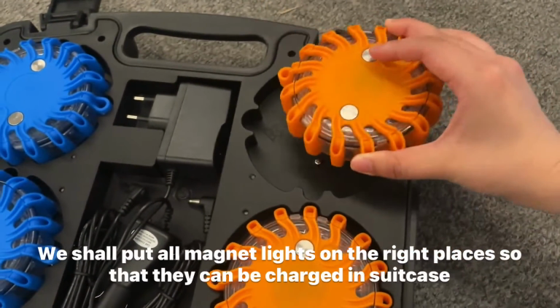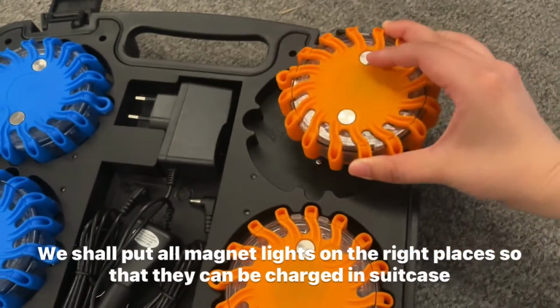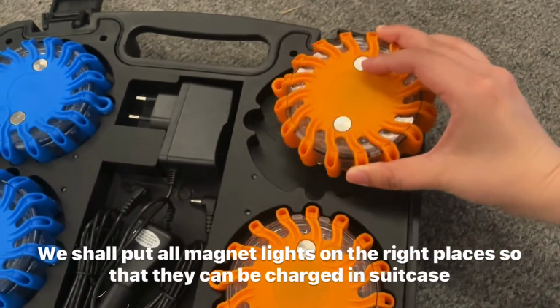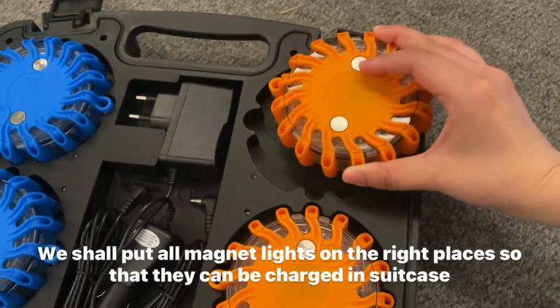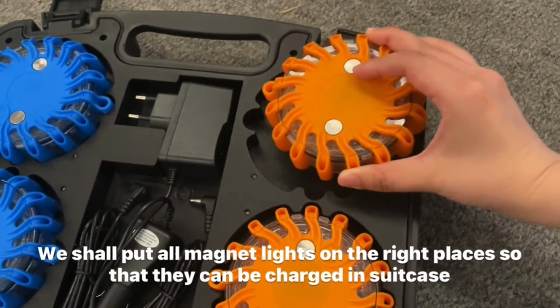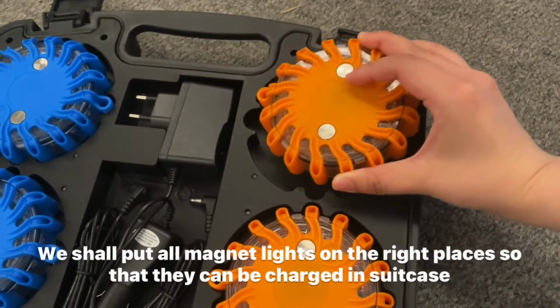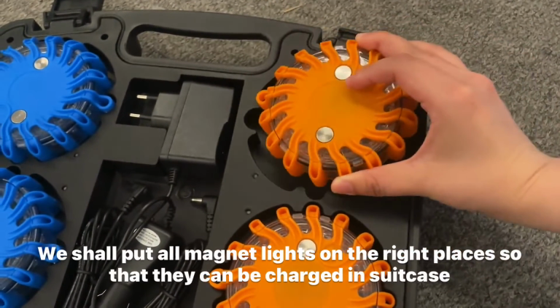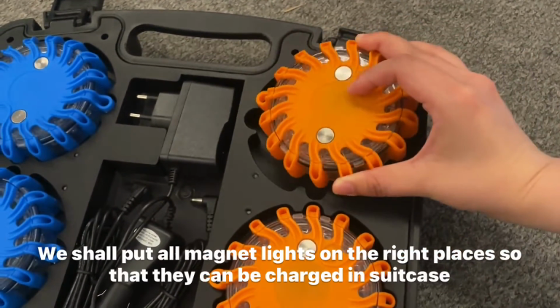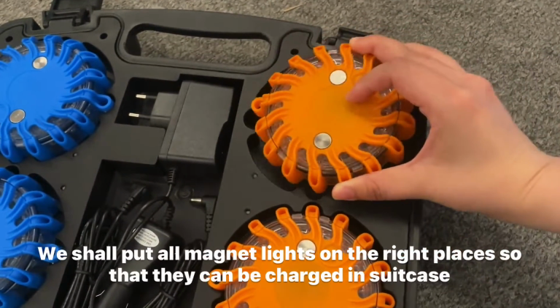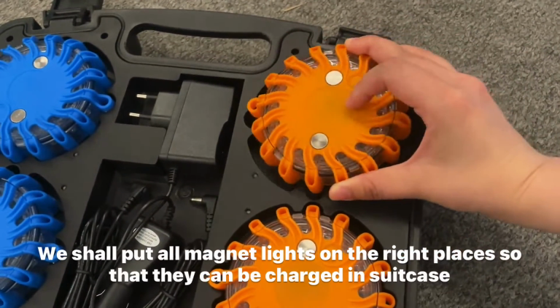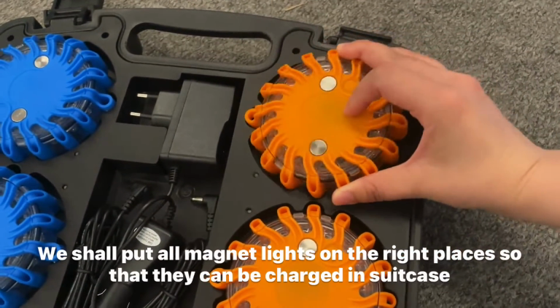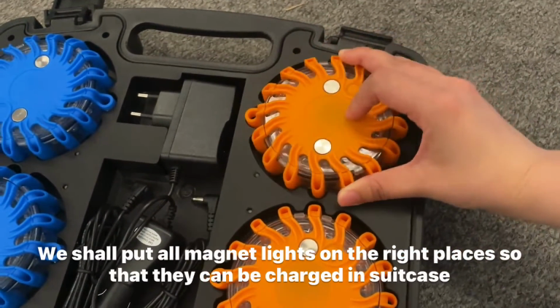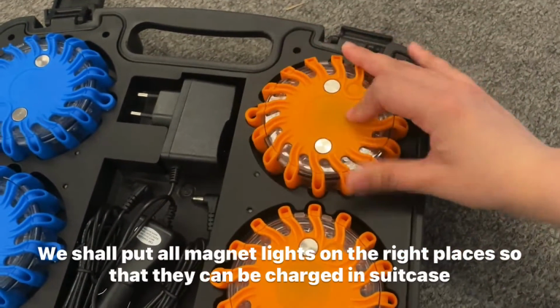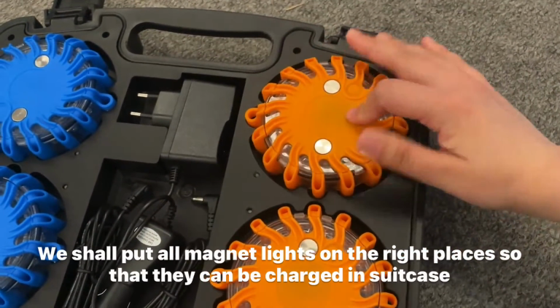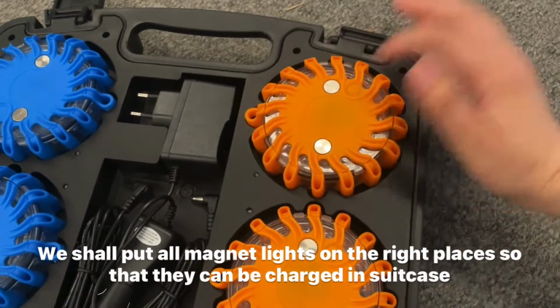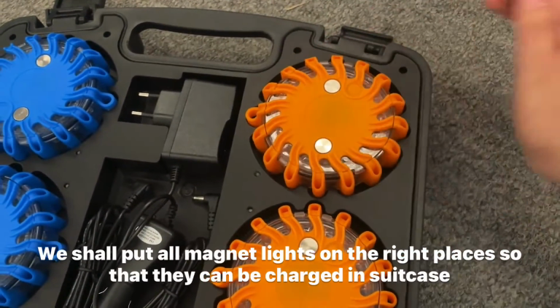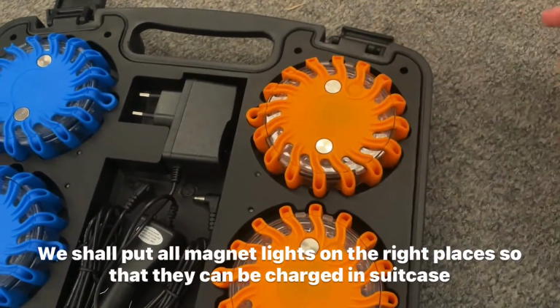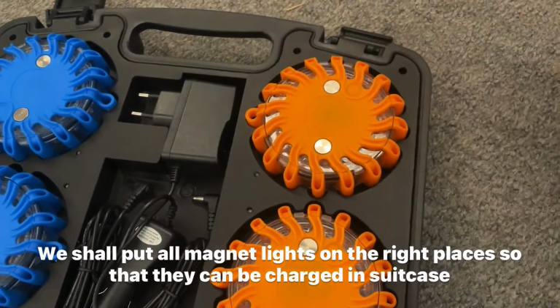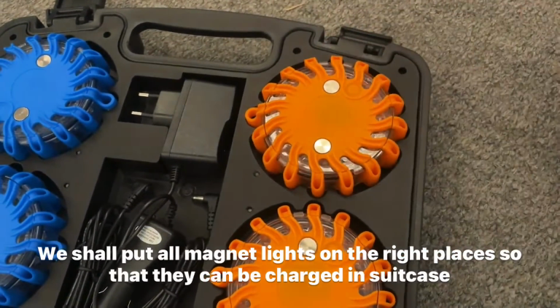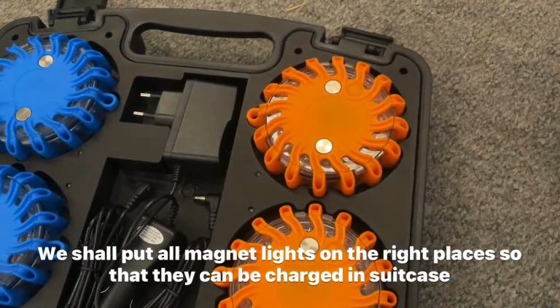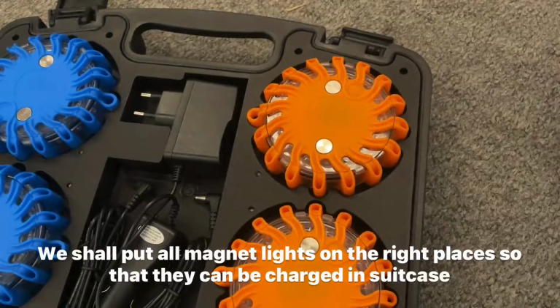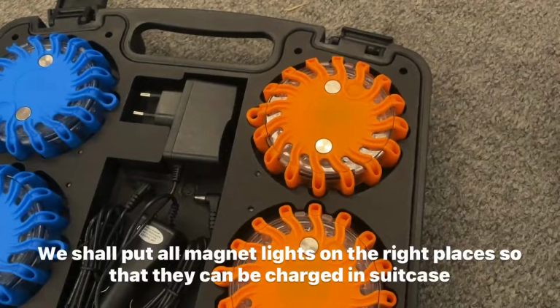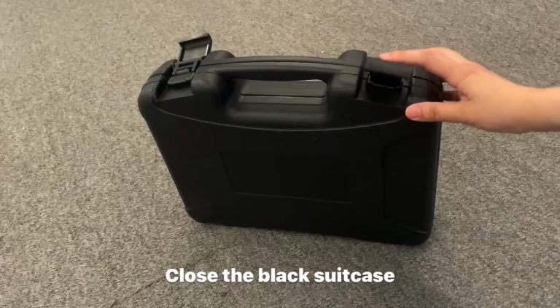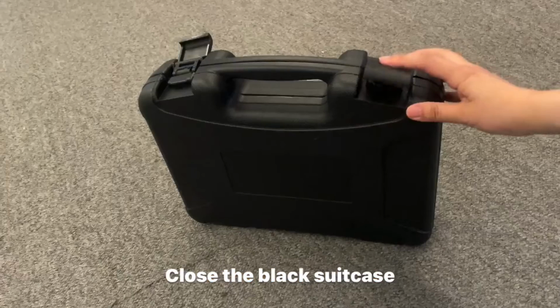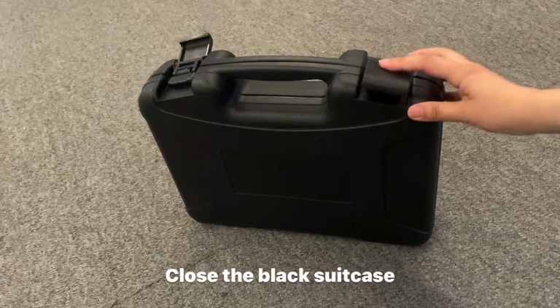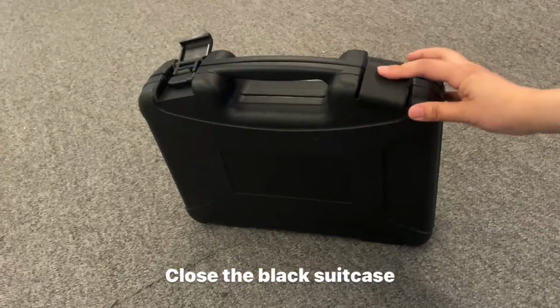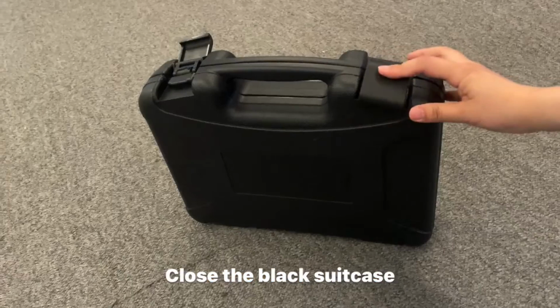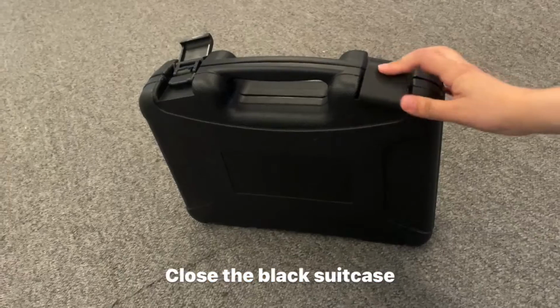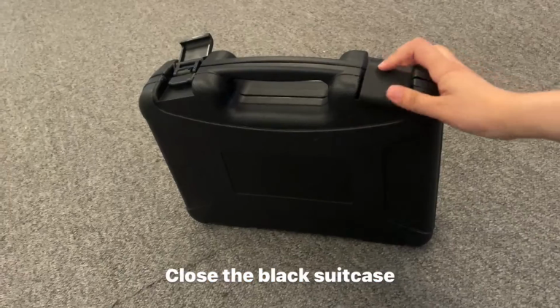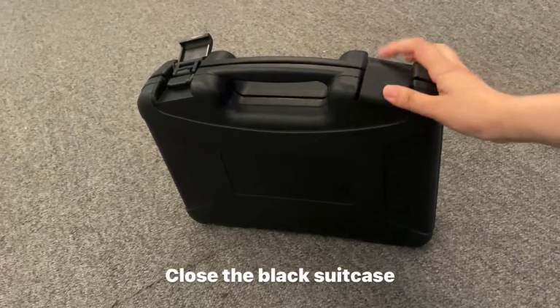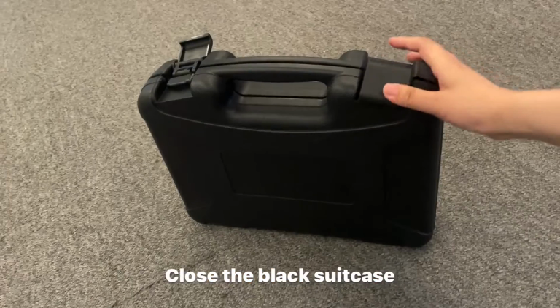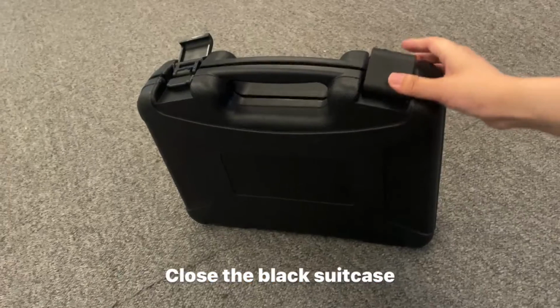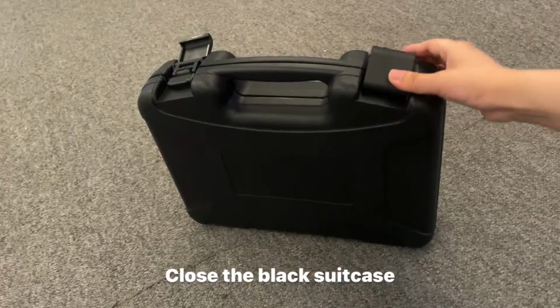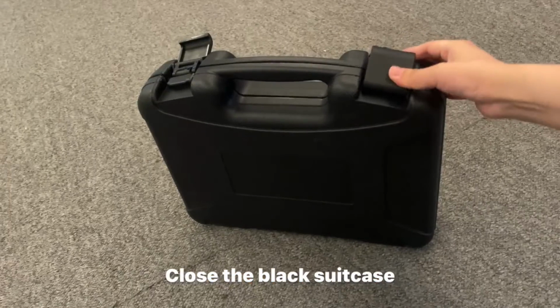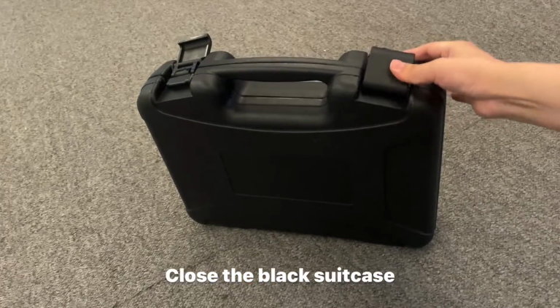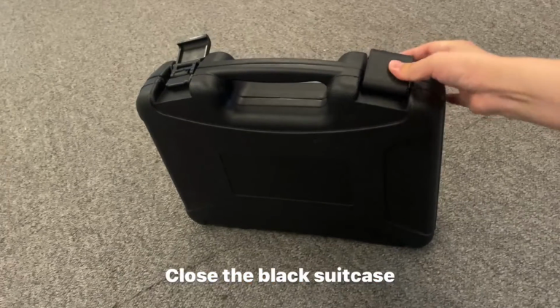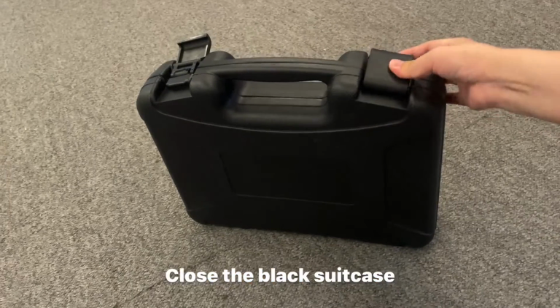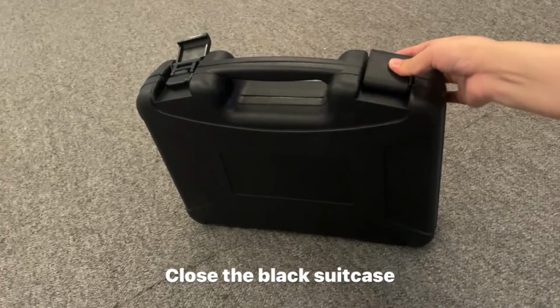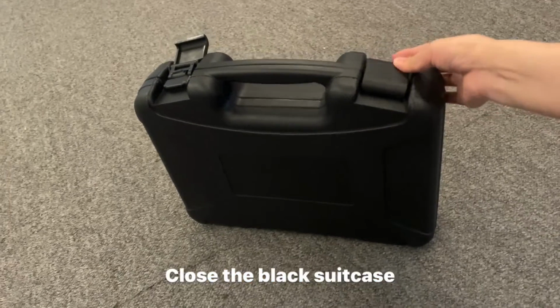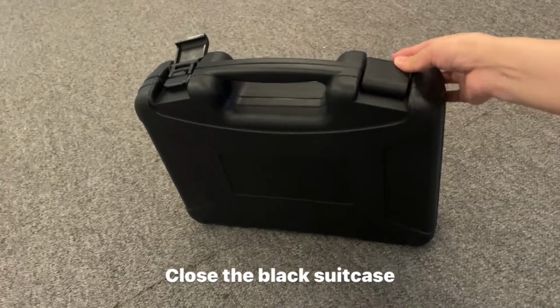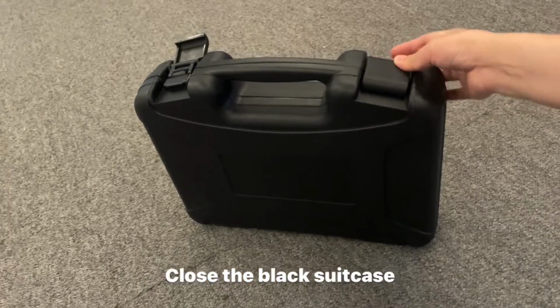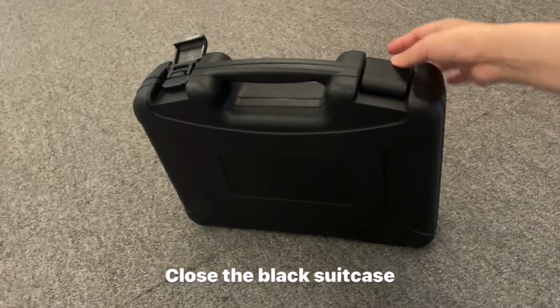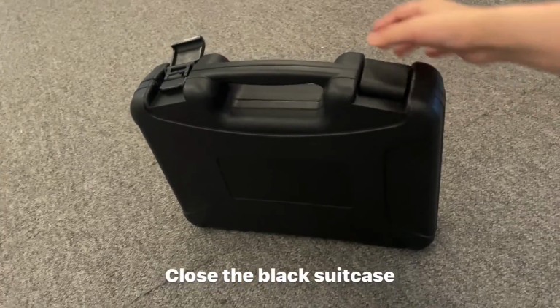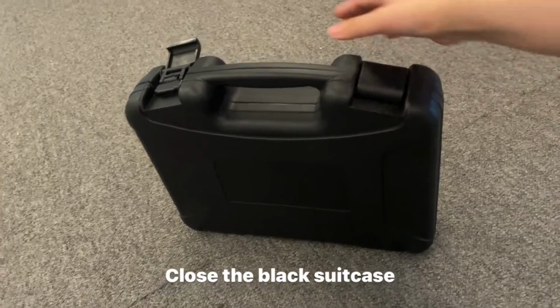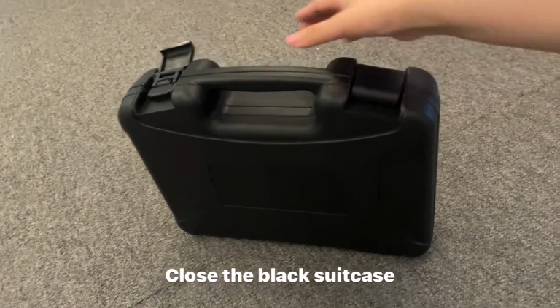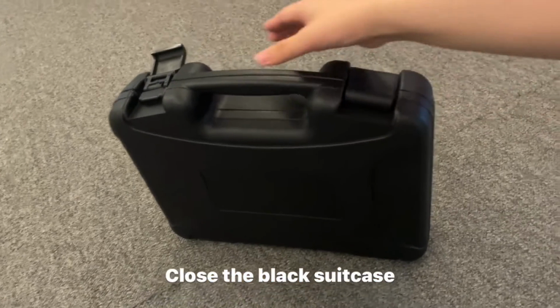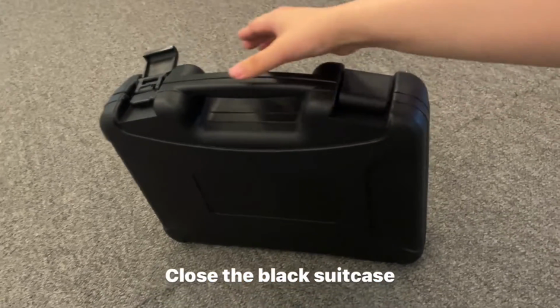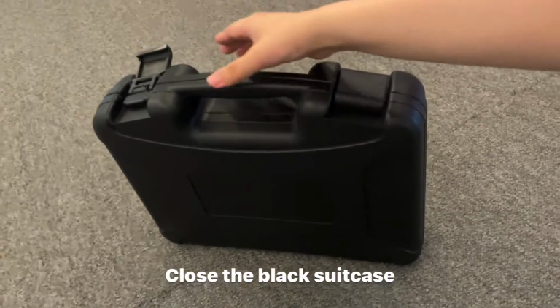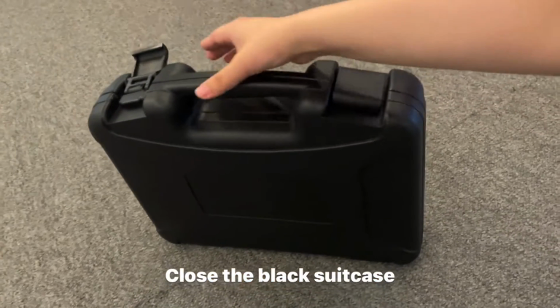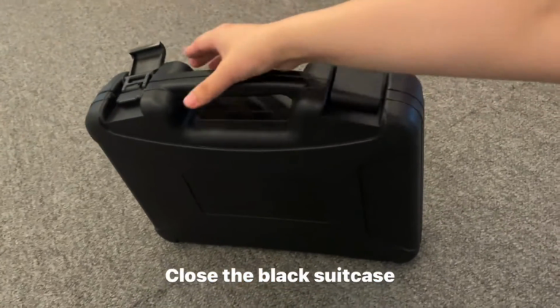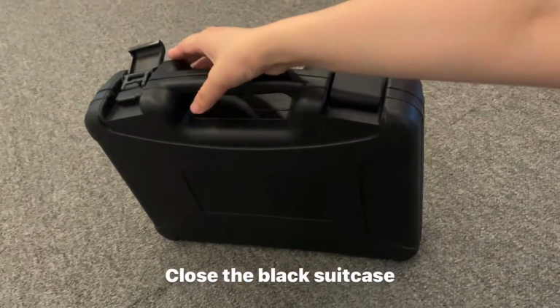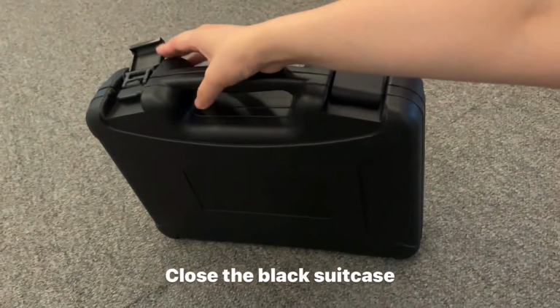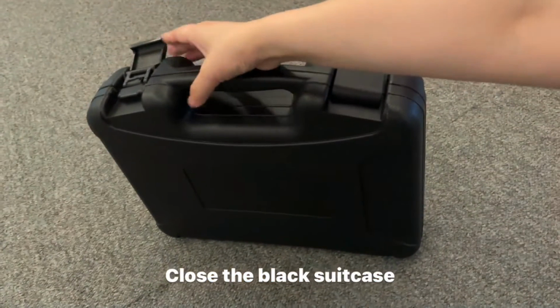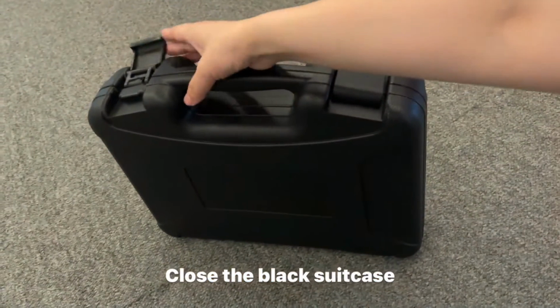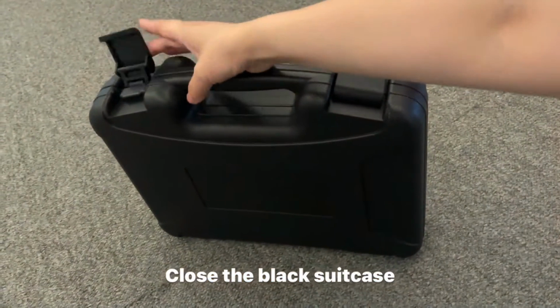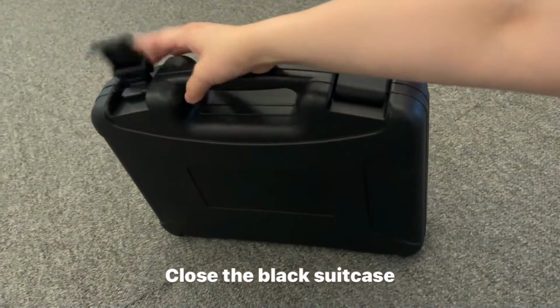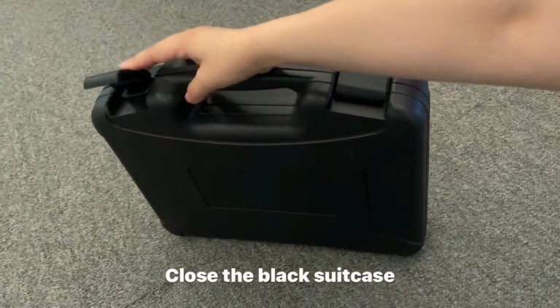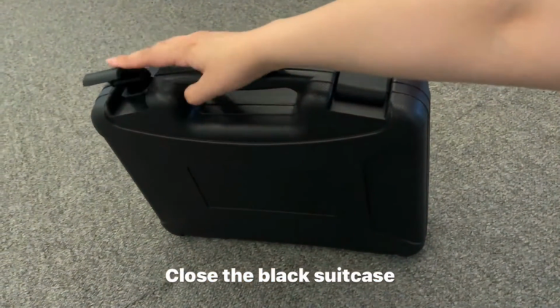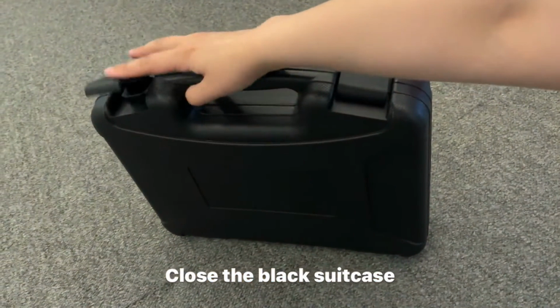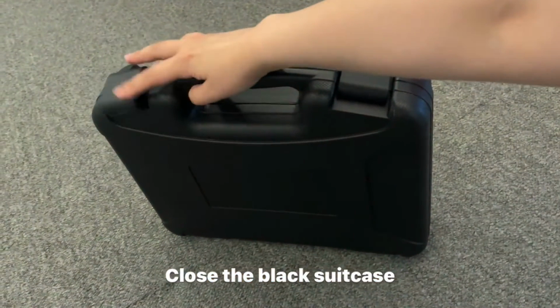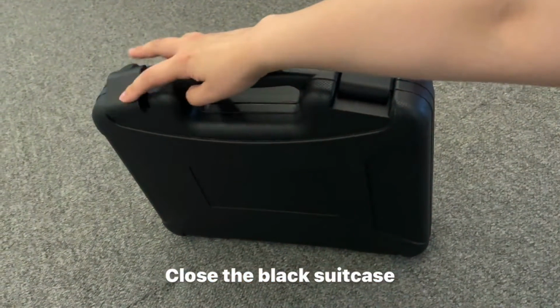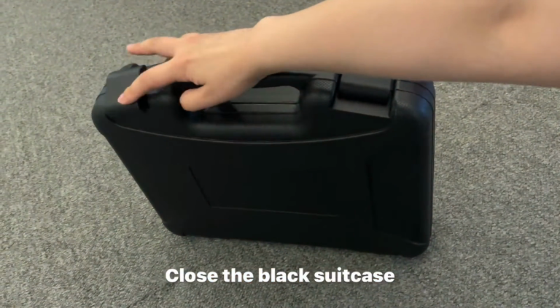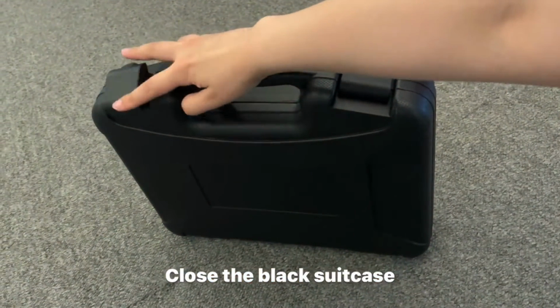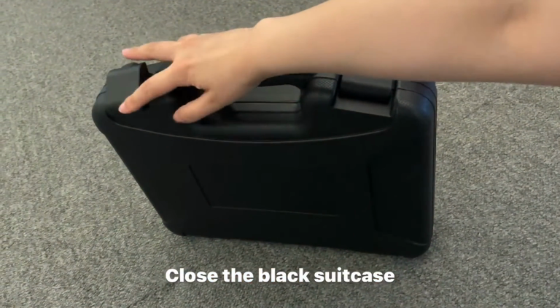There are strong magnets and we can put them on an iron surface. Thanks for watching.